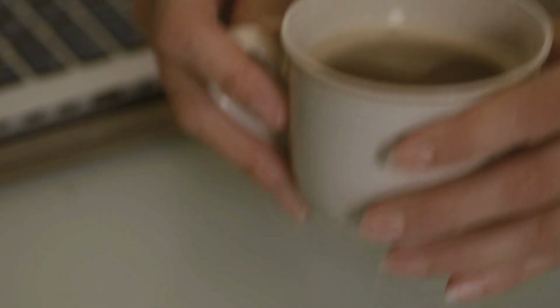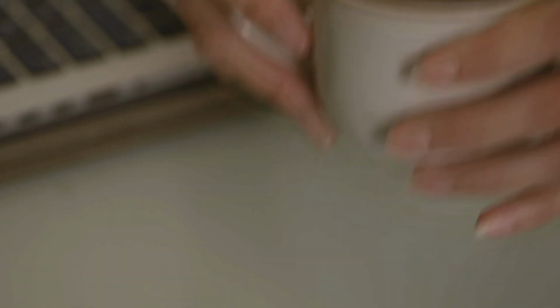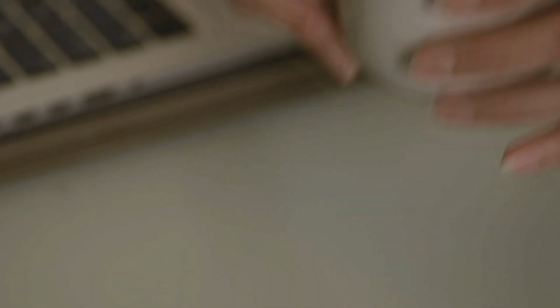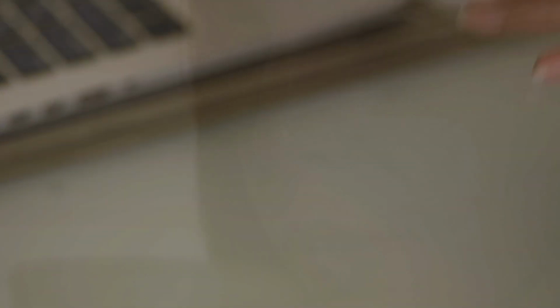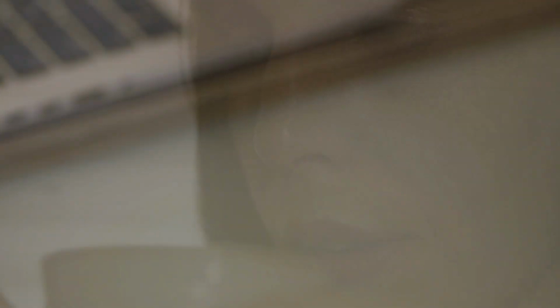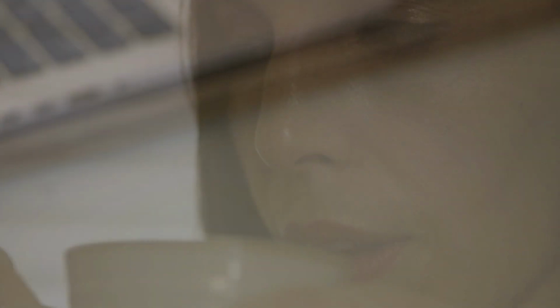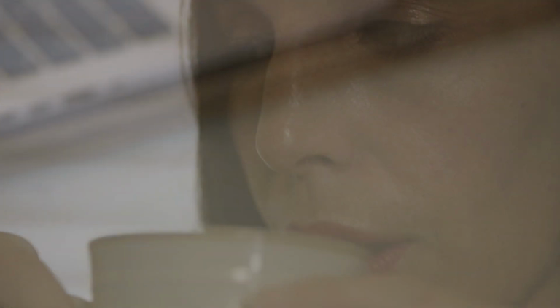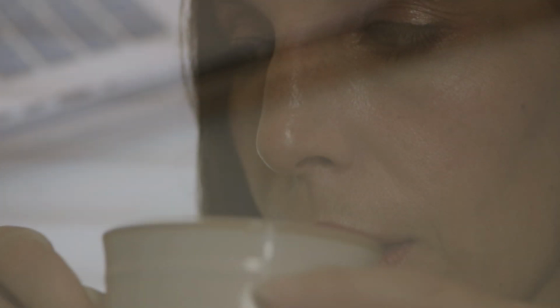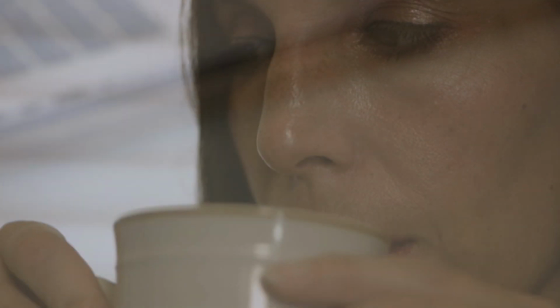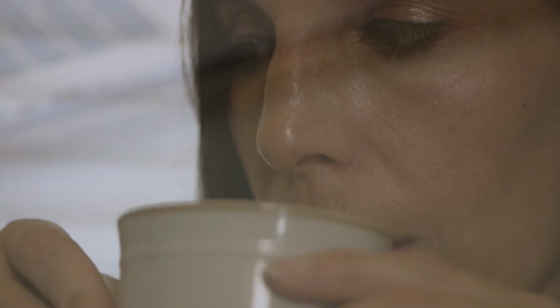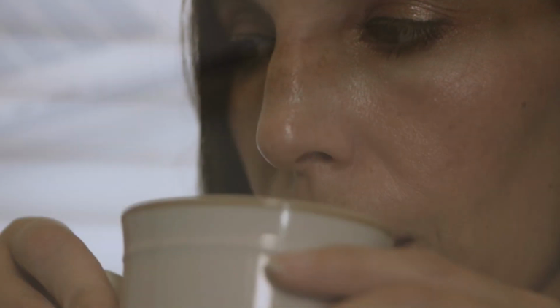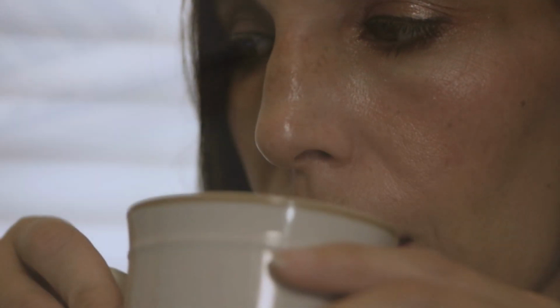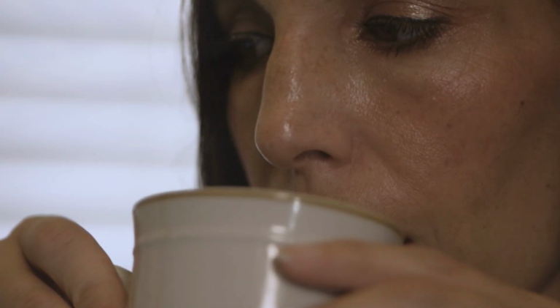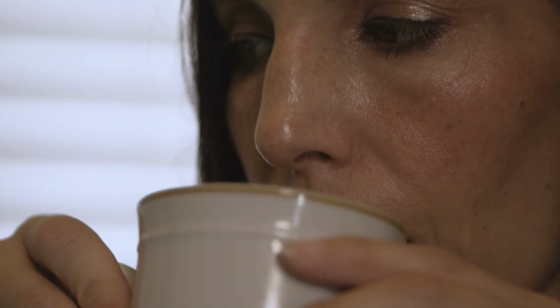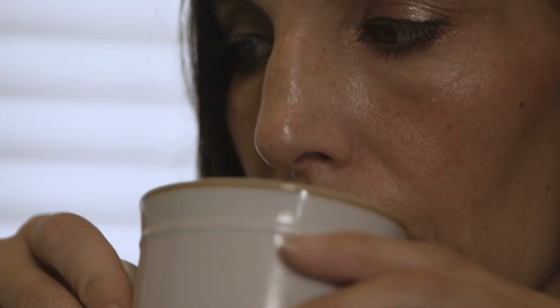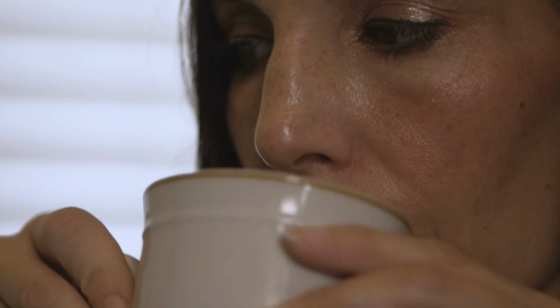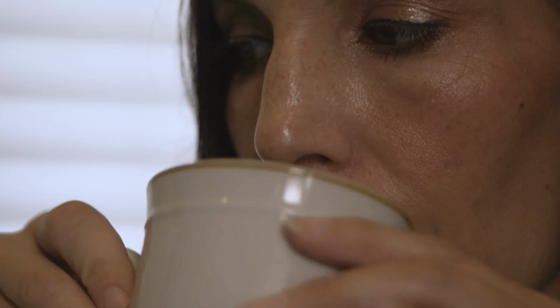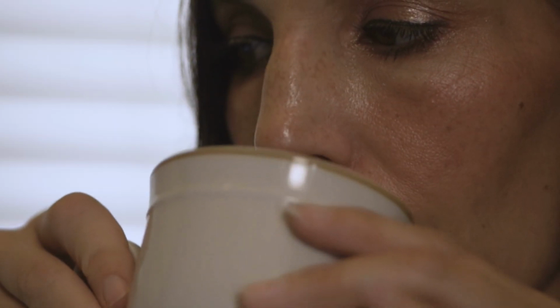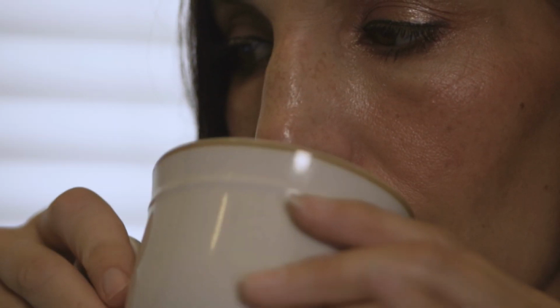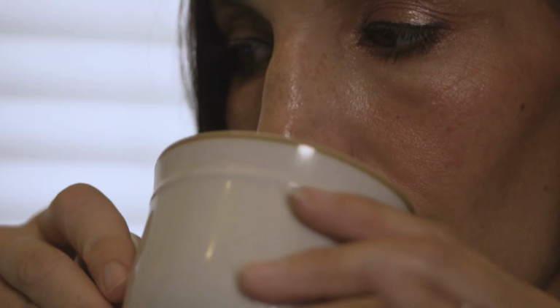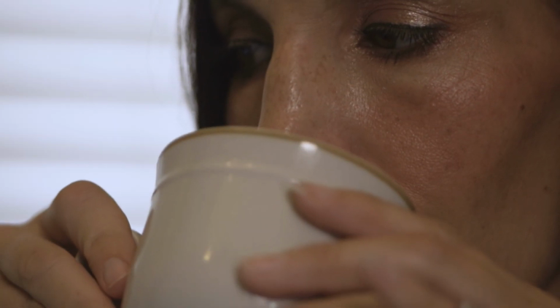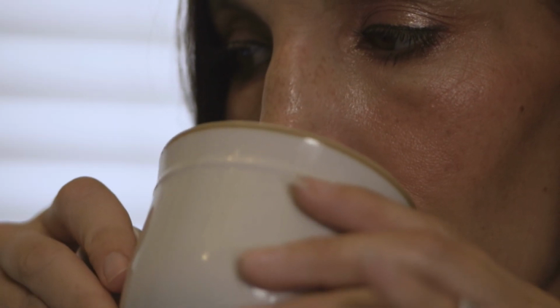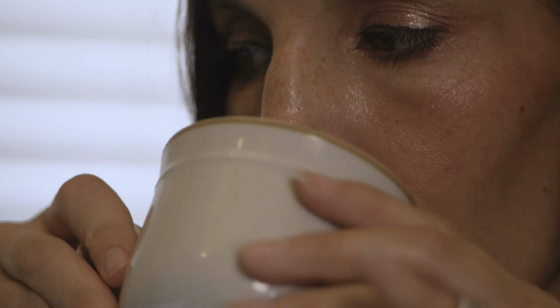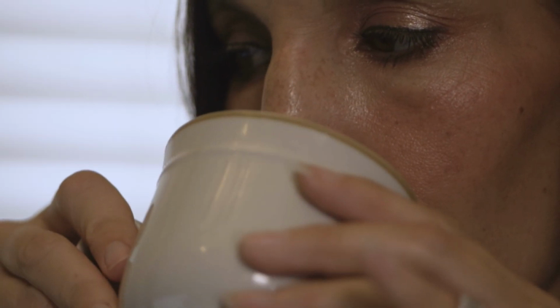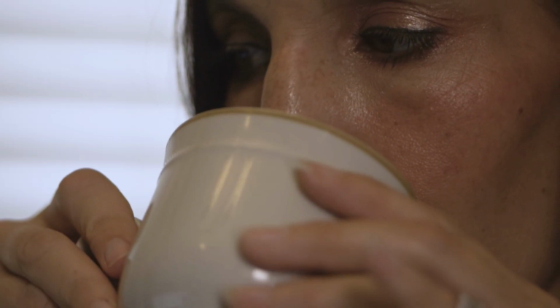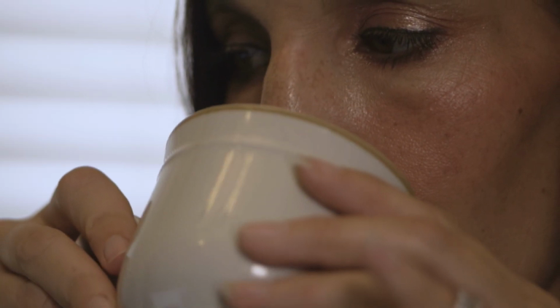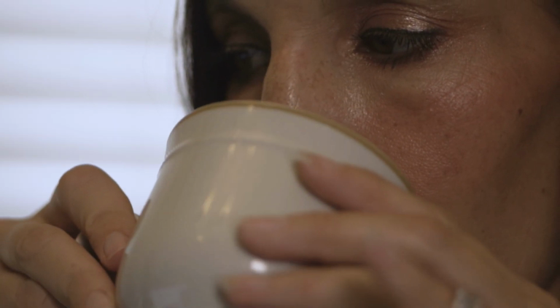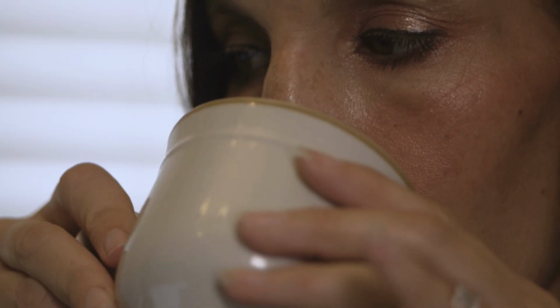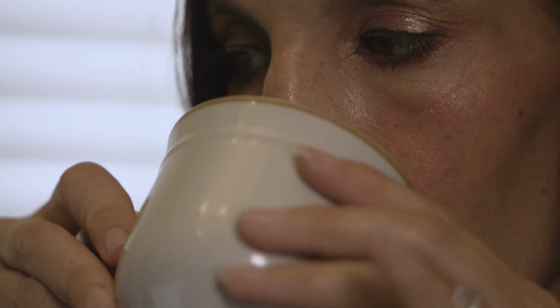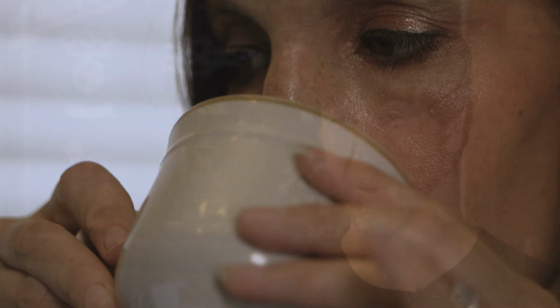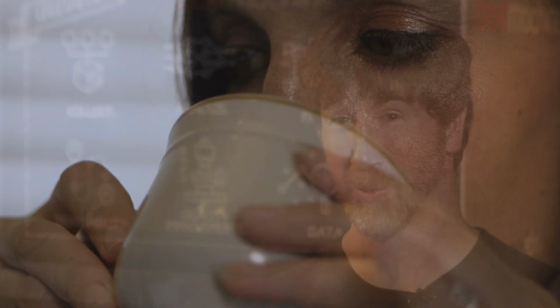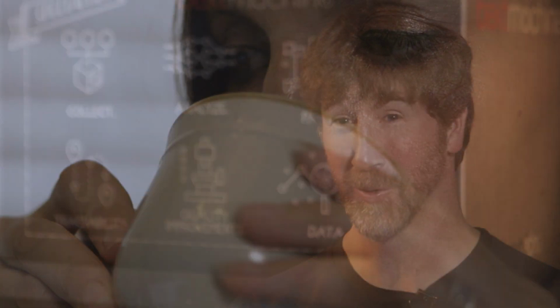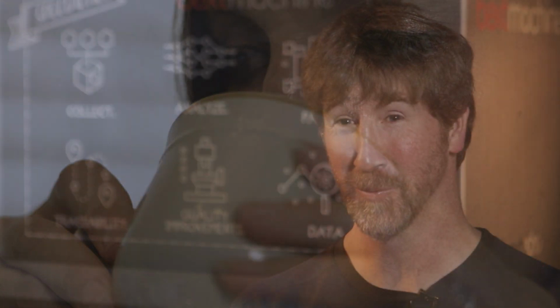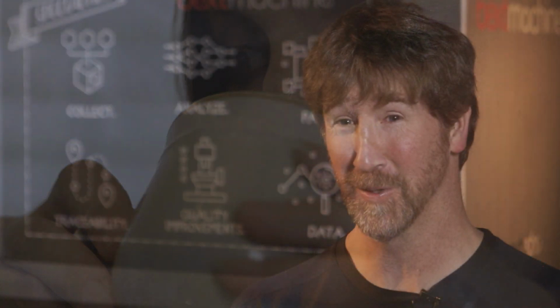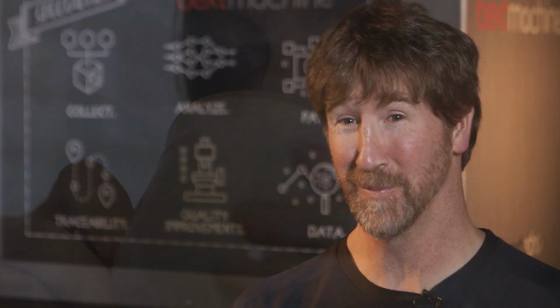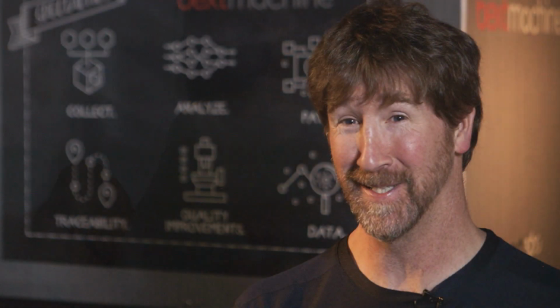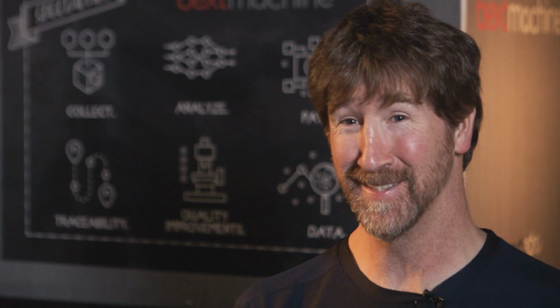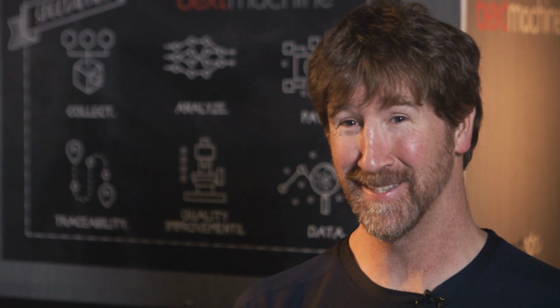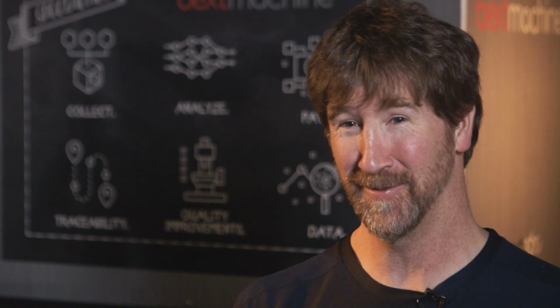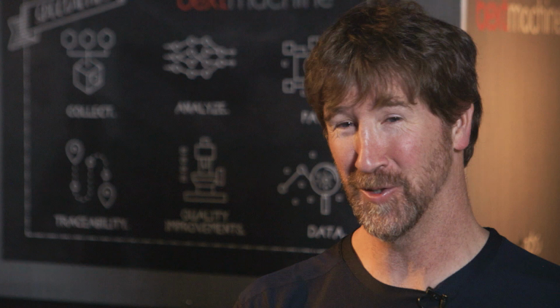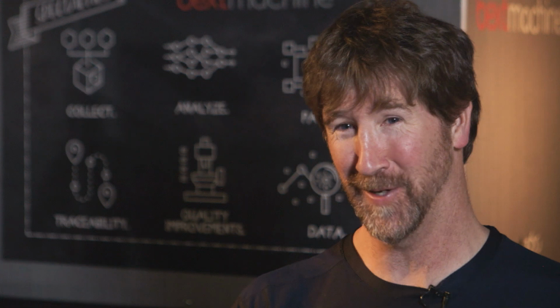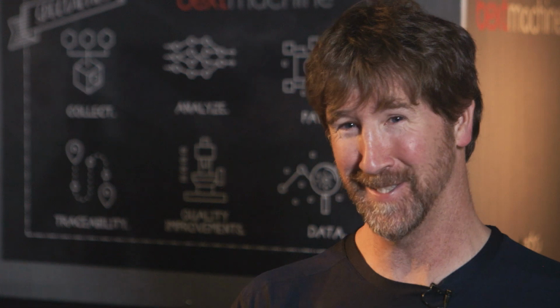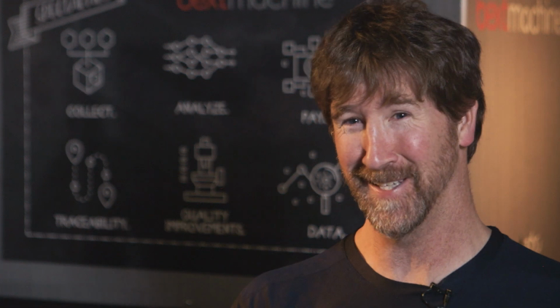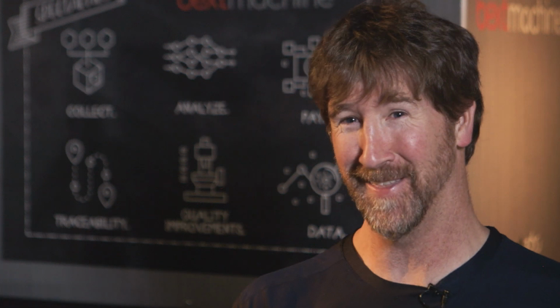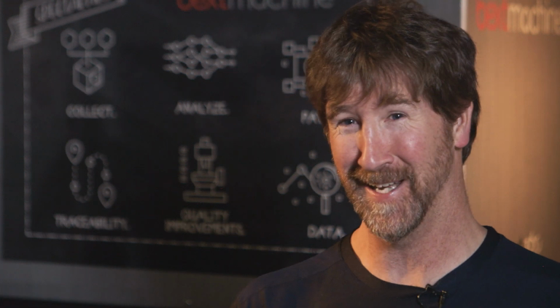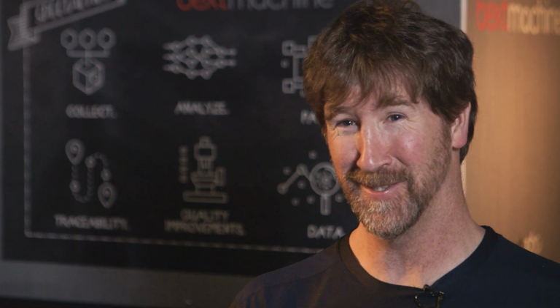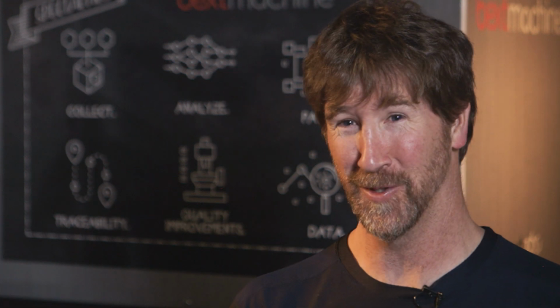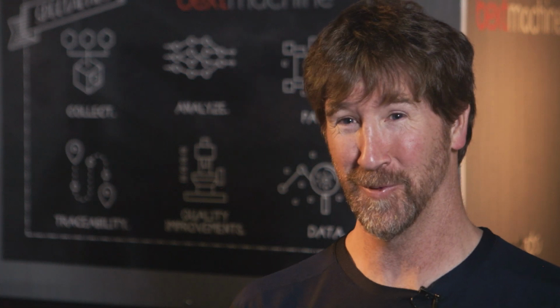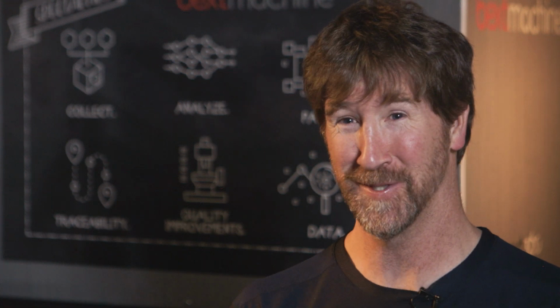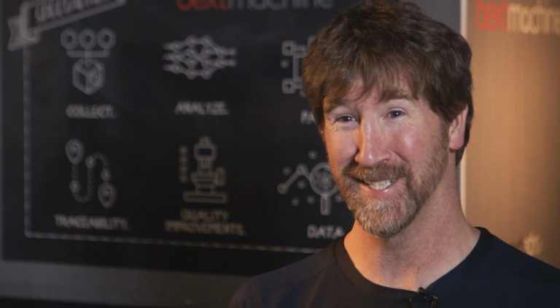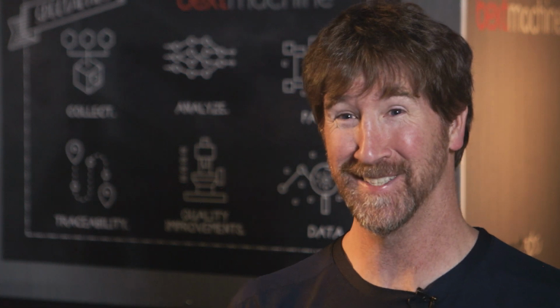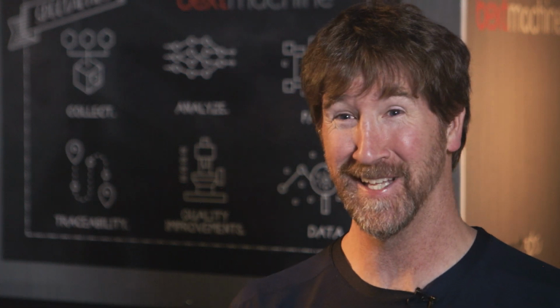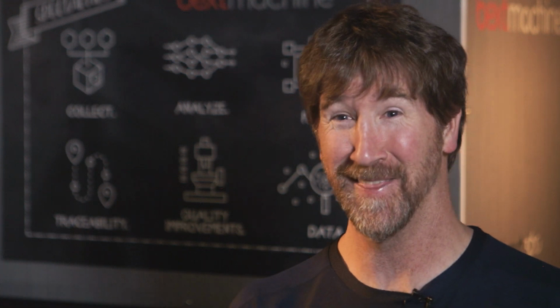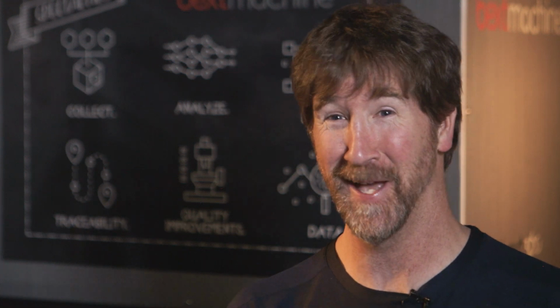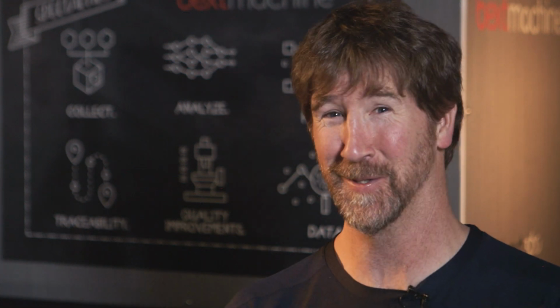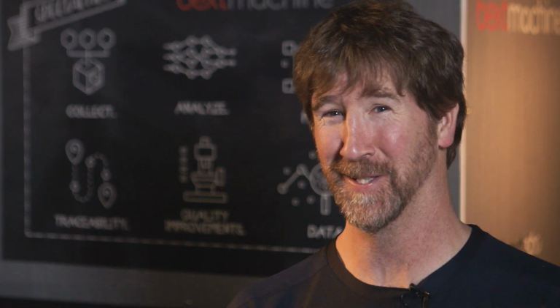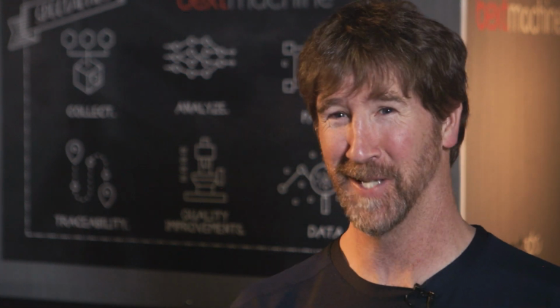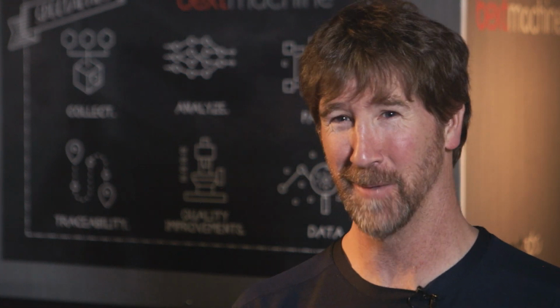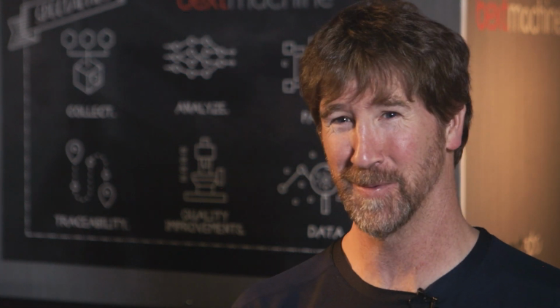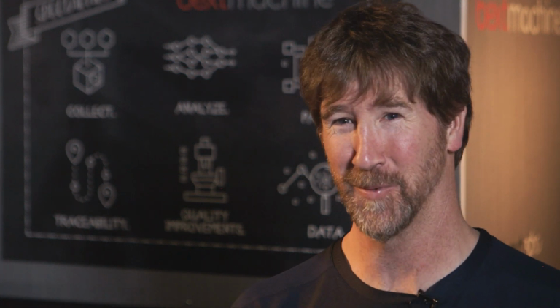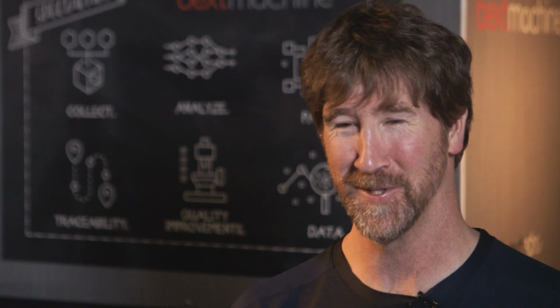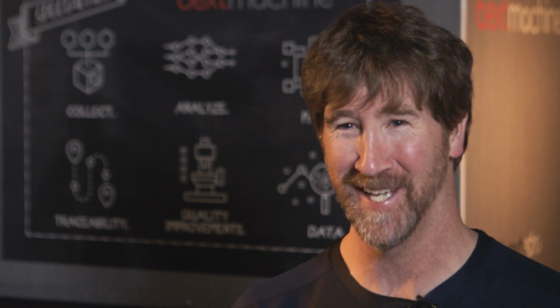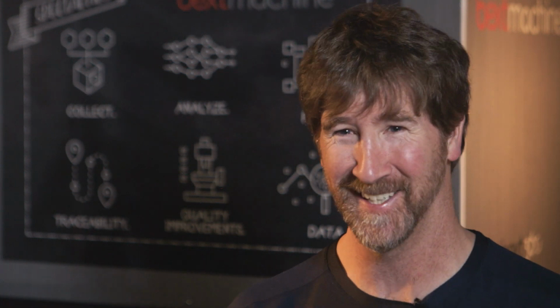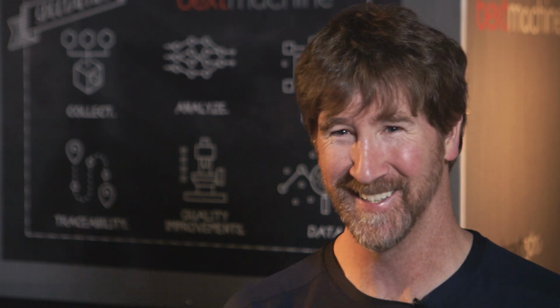There's over 500 billion cups of coffee consumed every year in the world, which means if you translate that, it's over 16,000 cups per second.